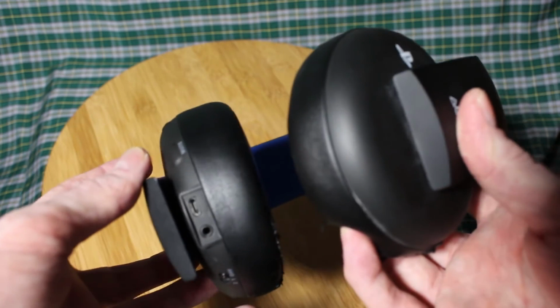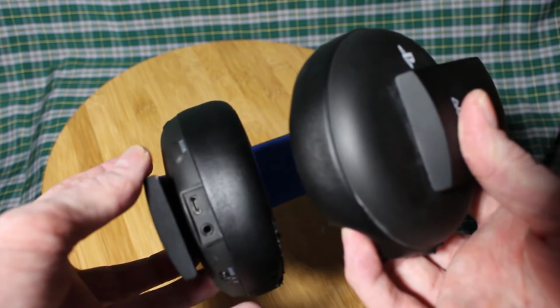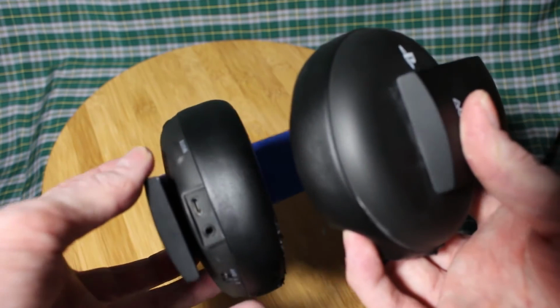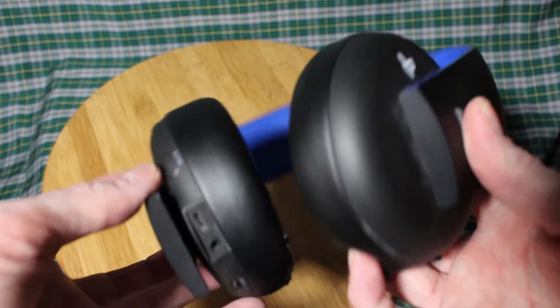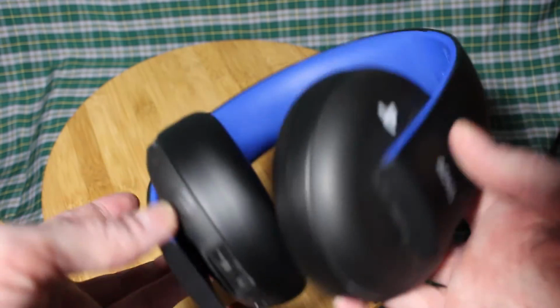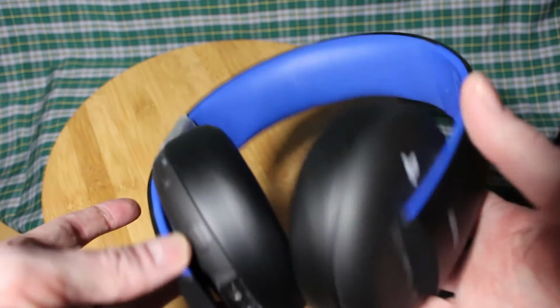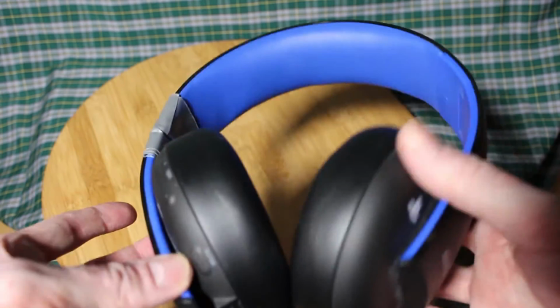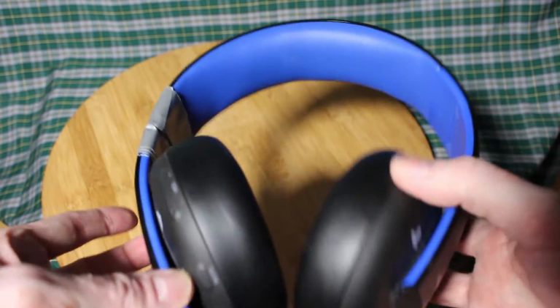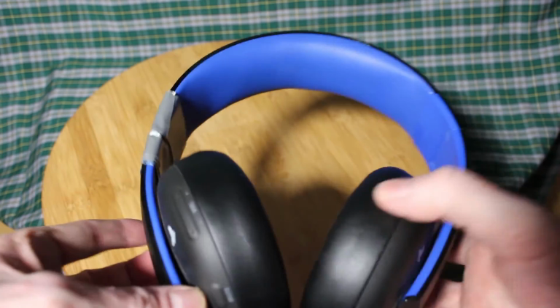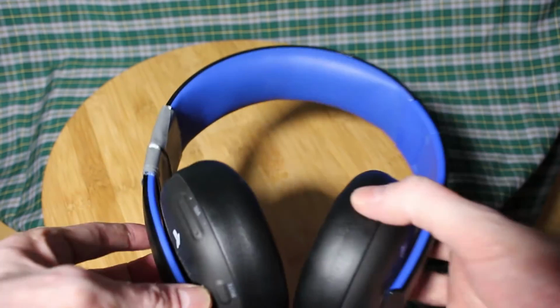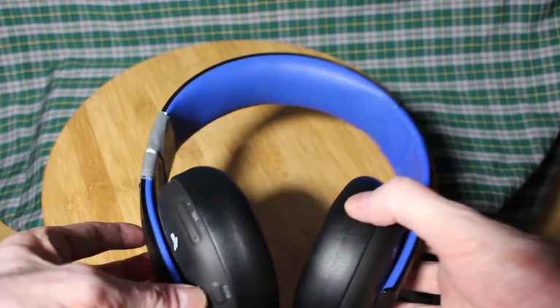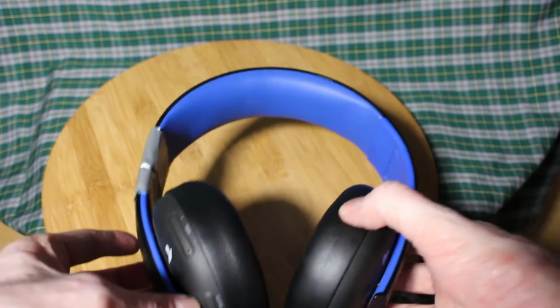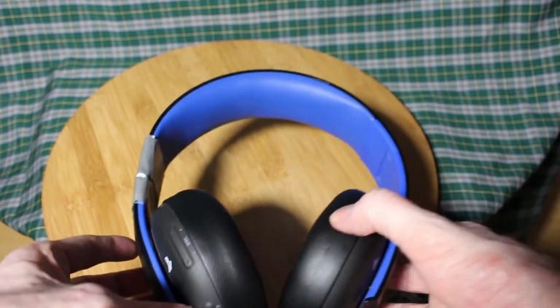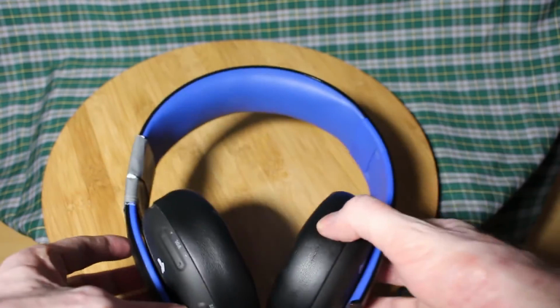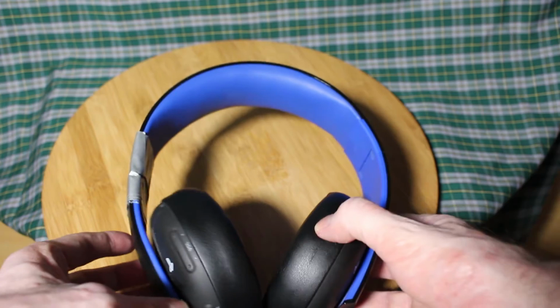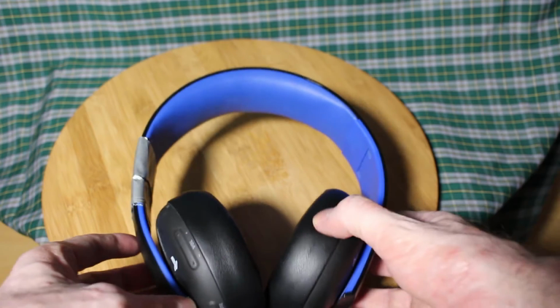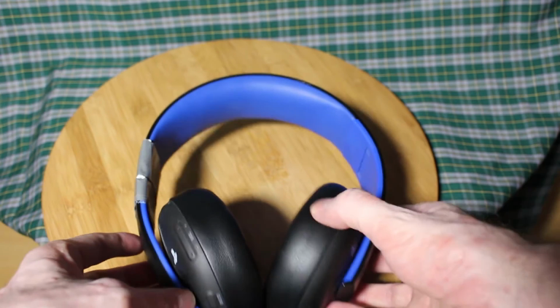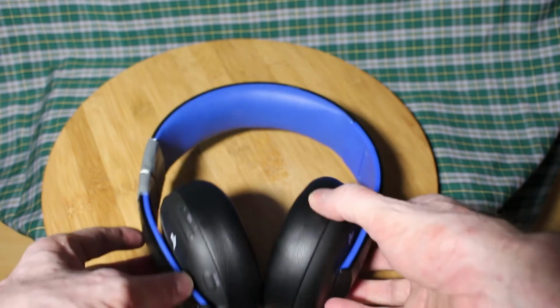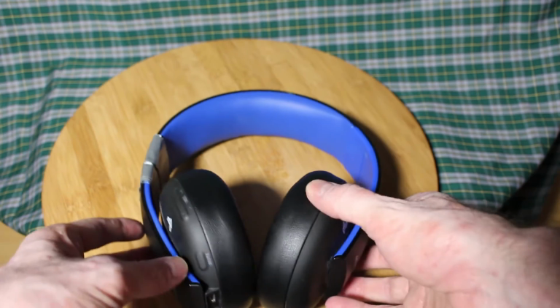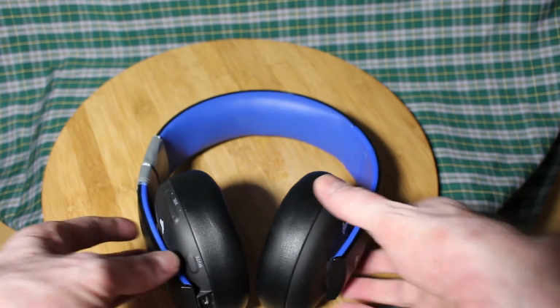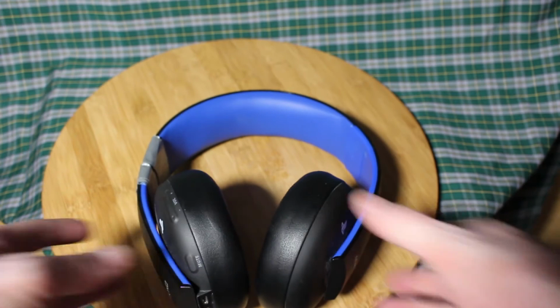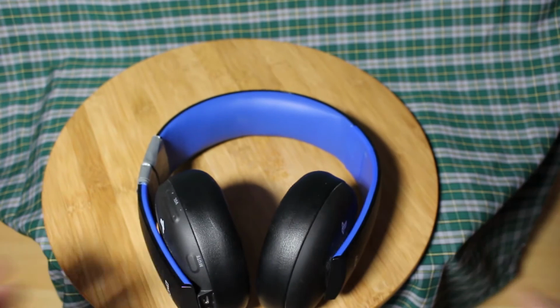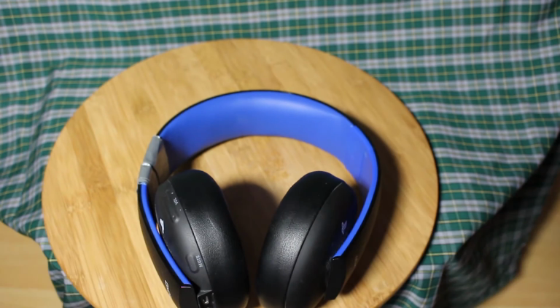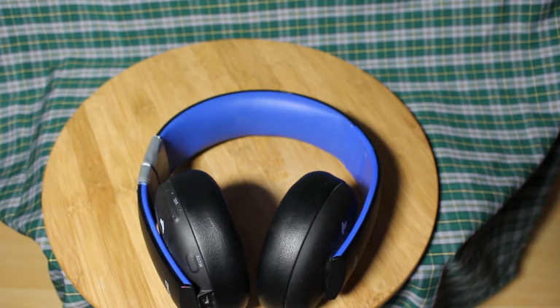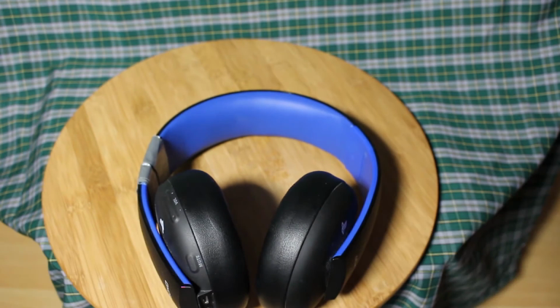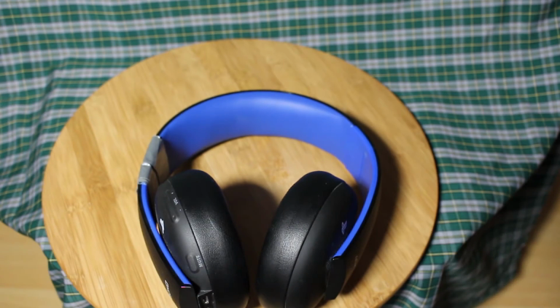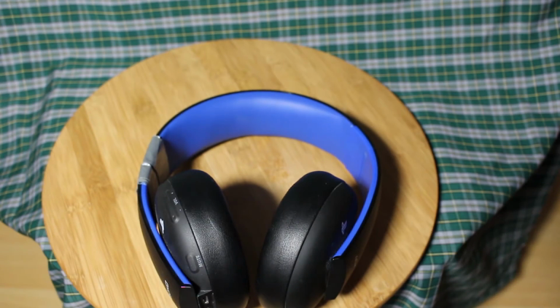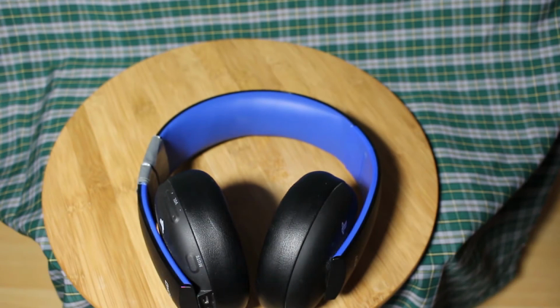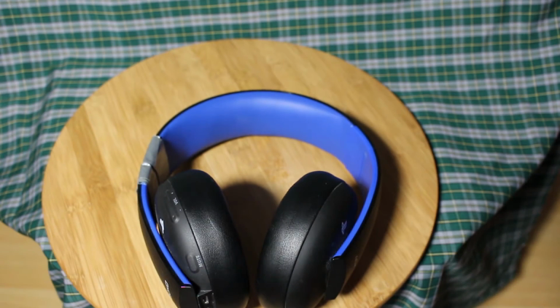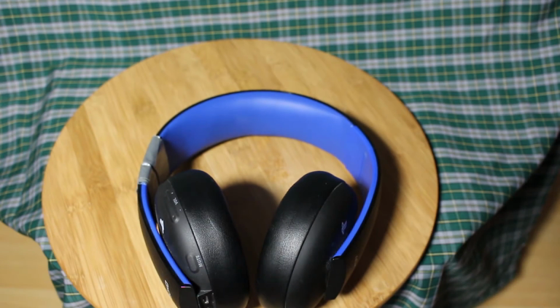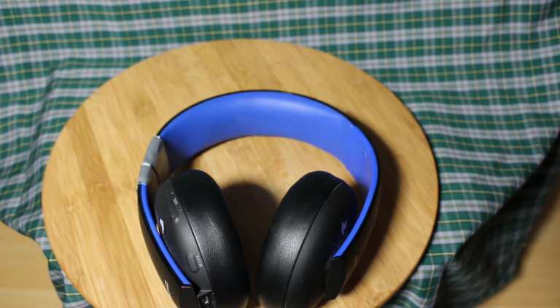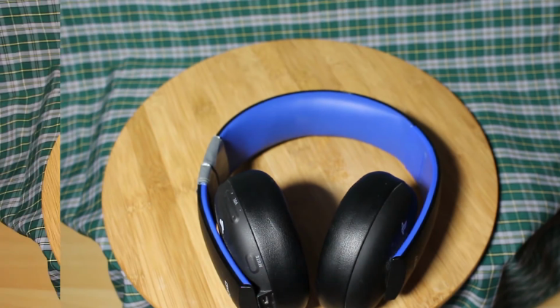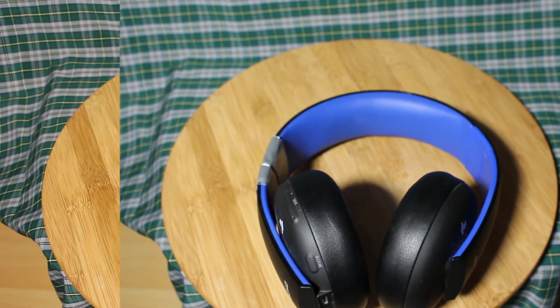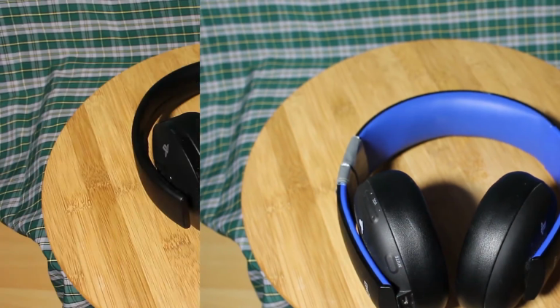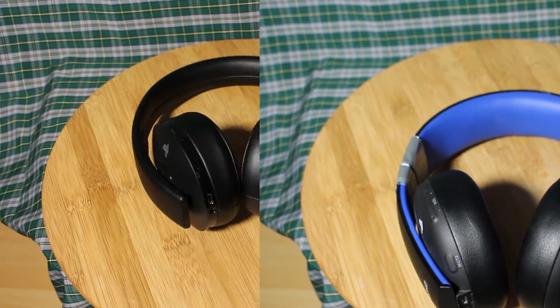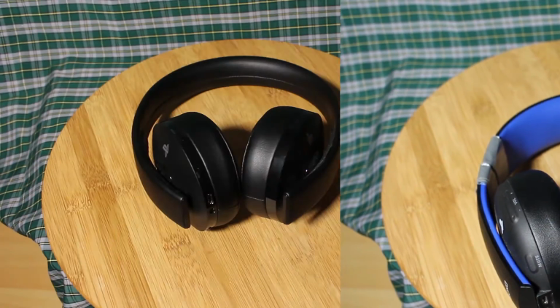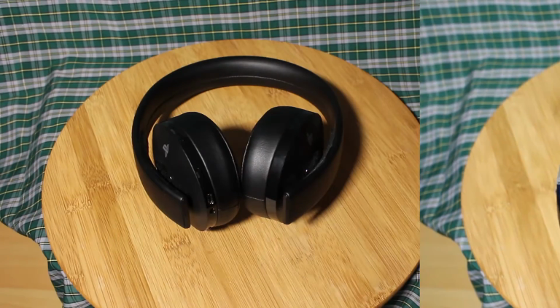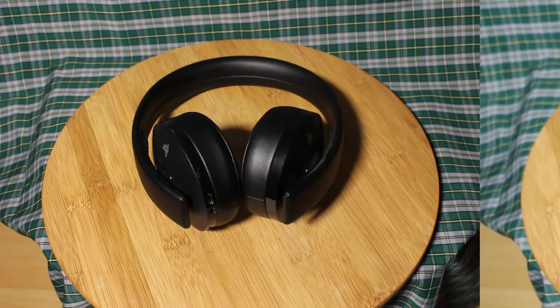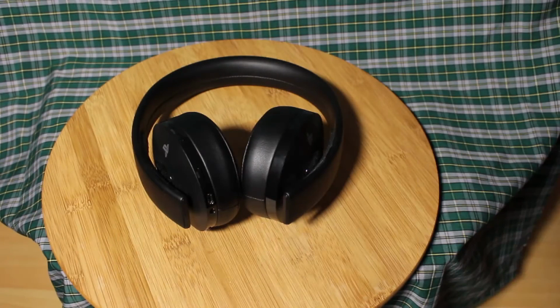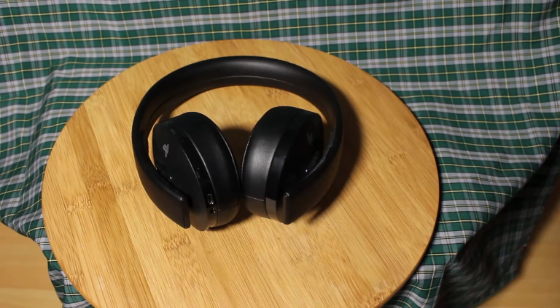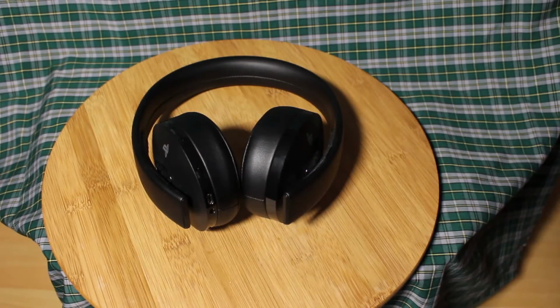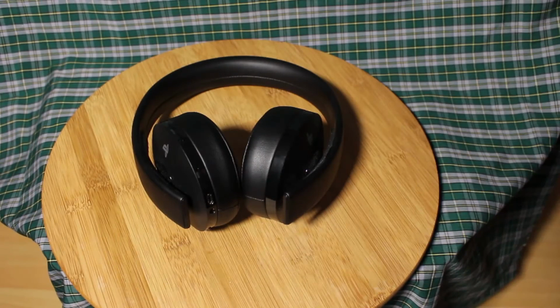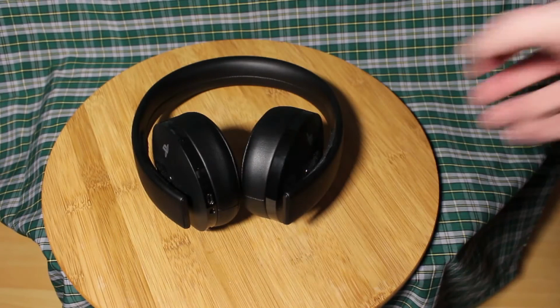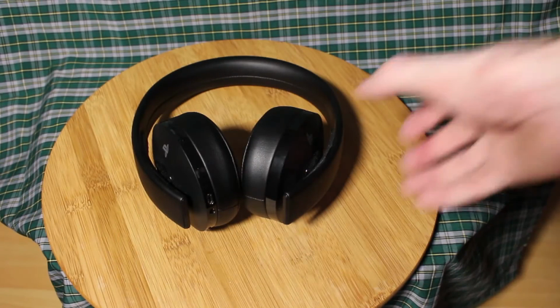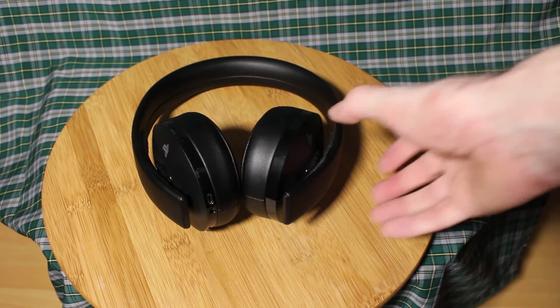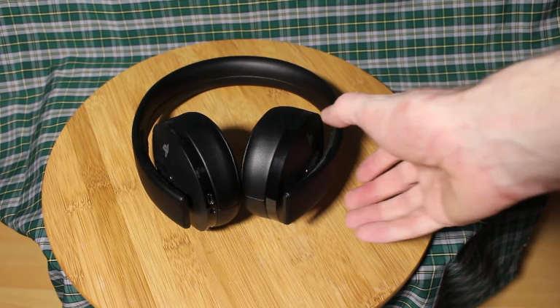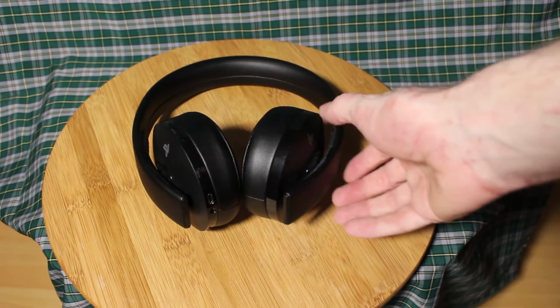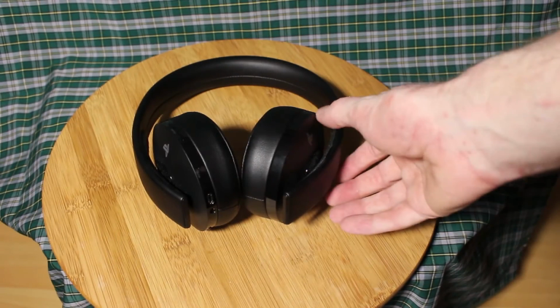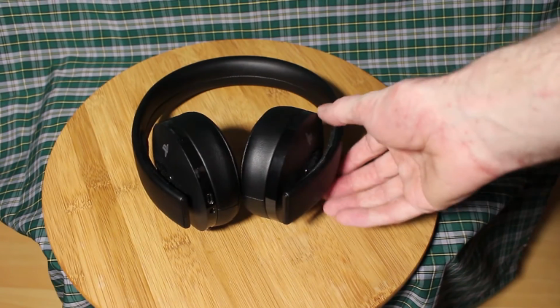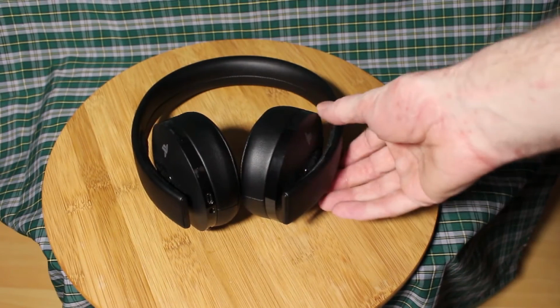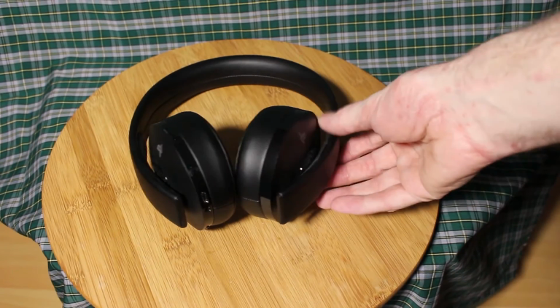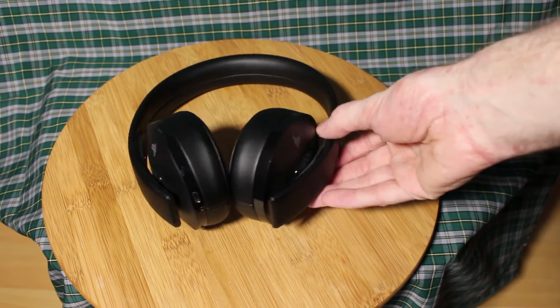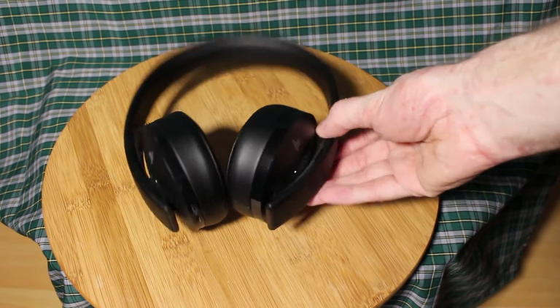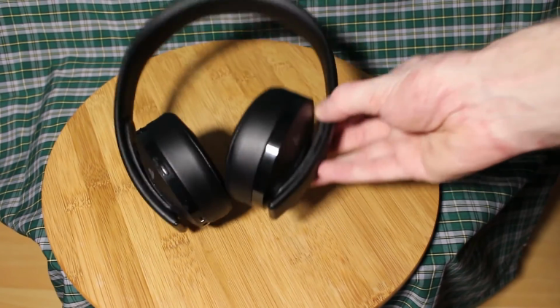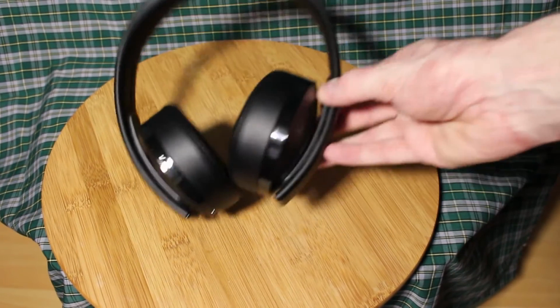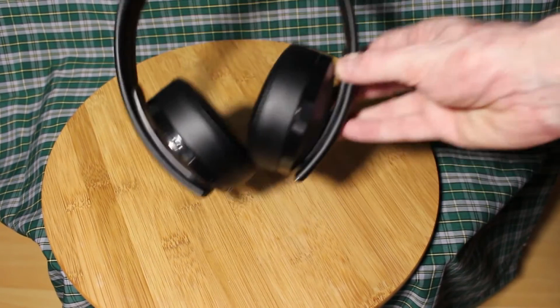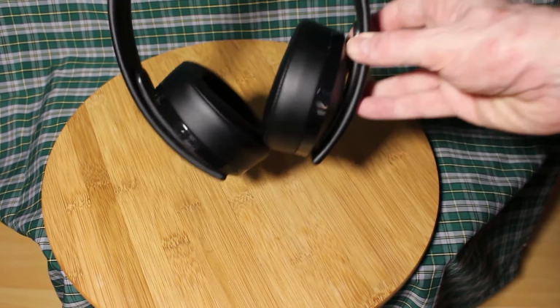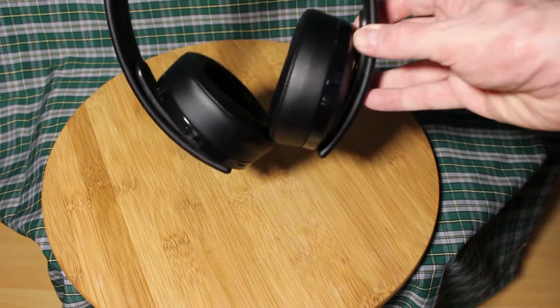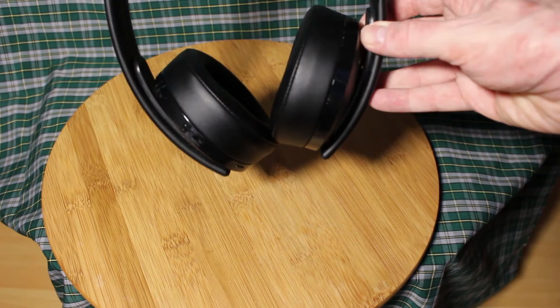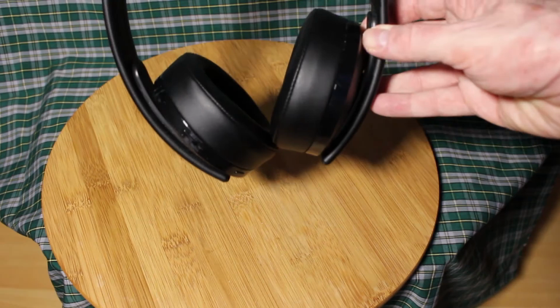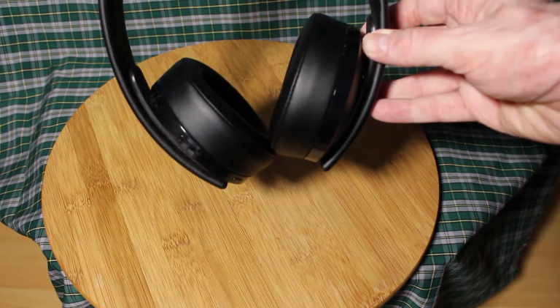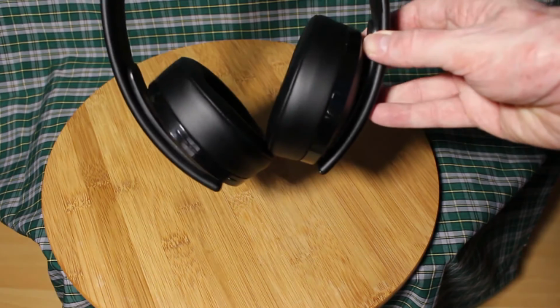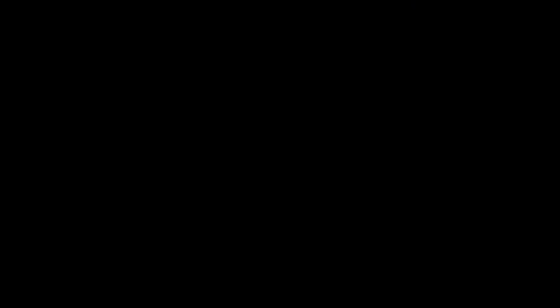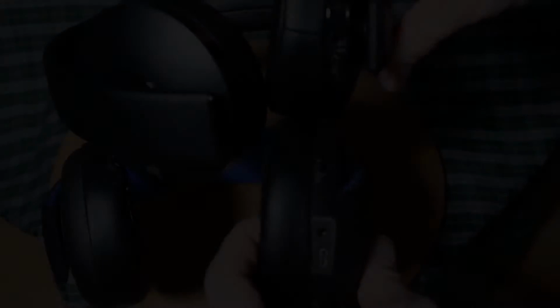I tried to use them a few times after they broke but they just don't fit right — very annoying to use them. So I decided to buy the newer model PlayStation Gold headset.